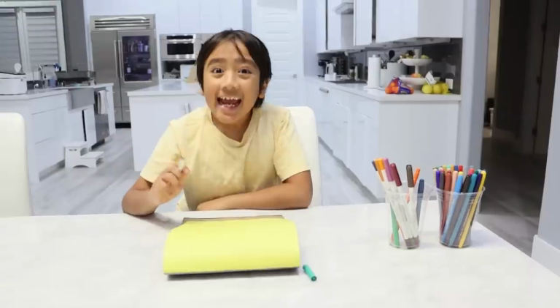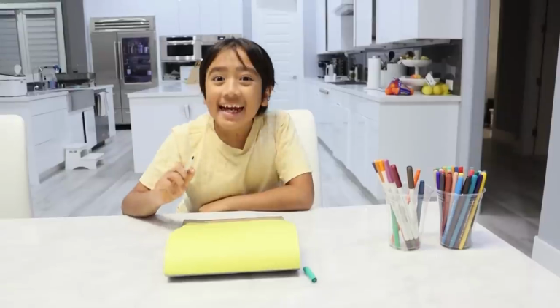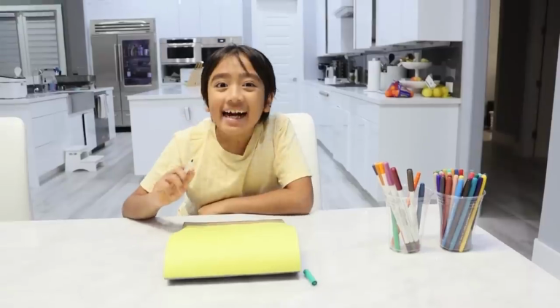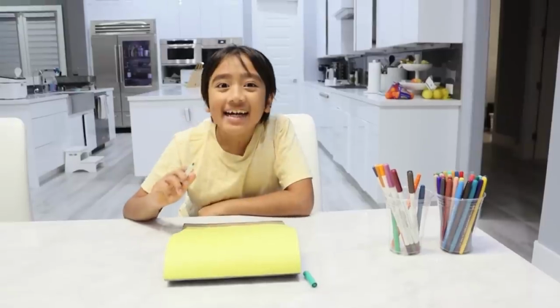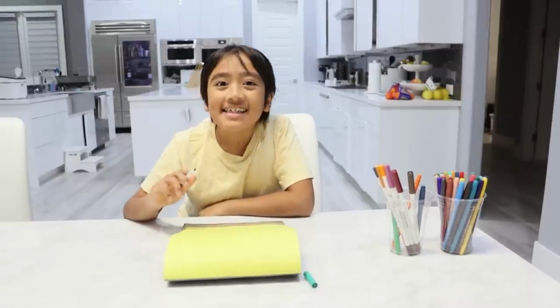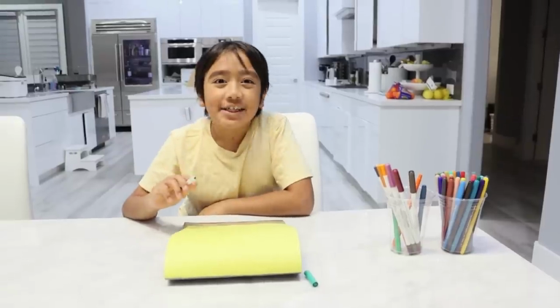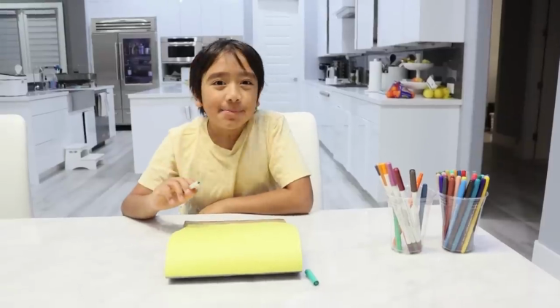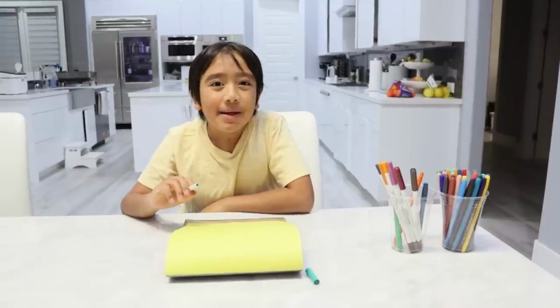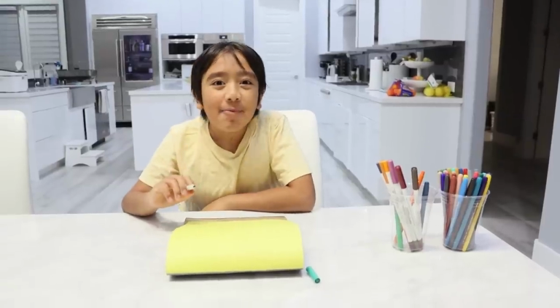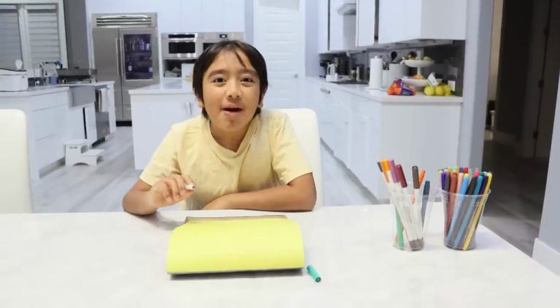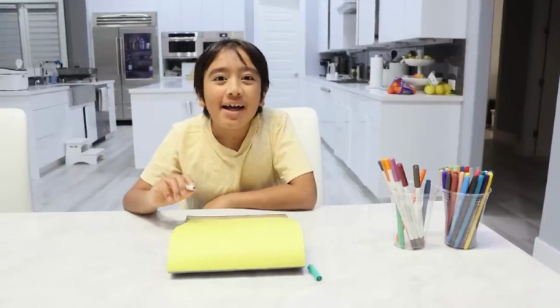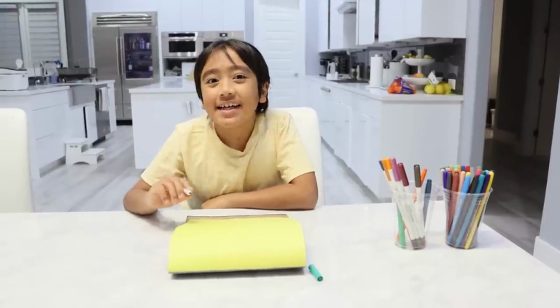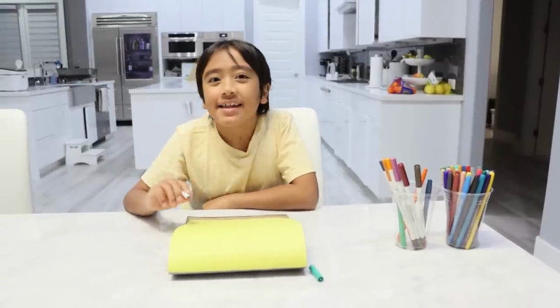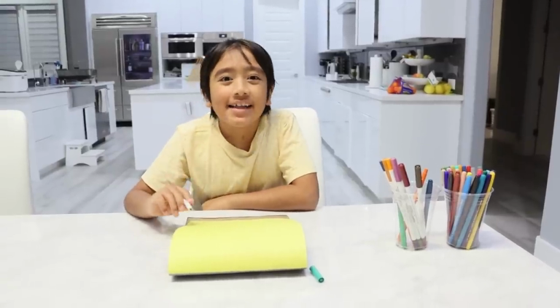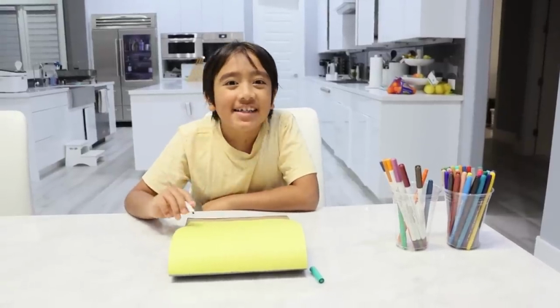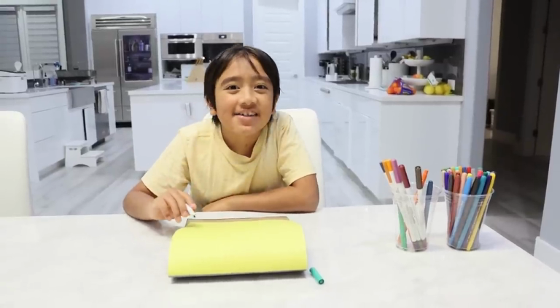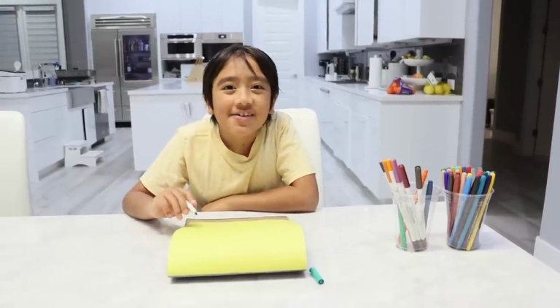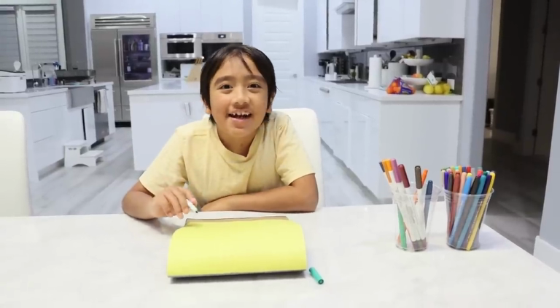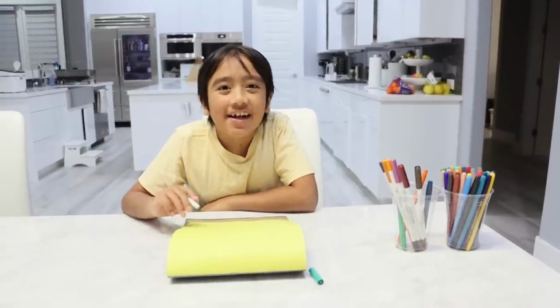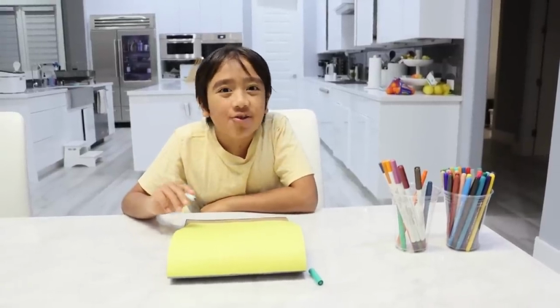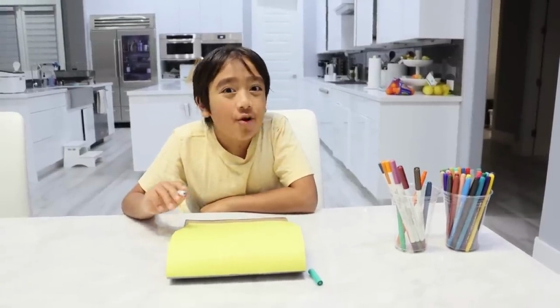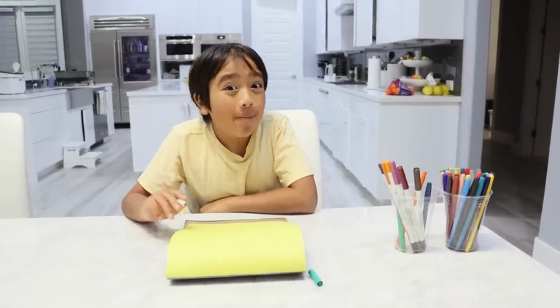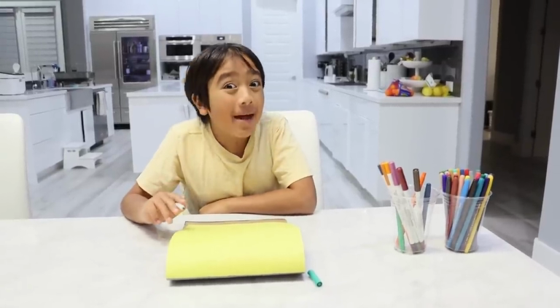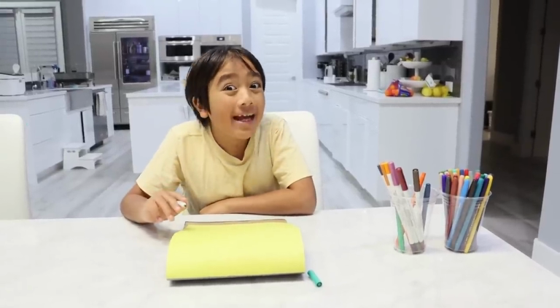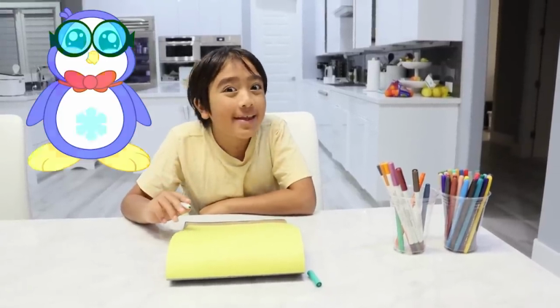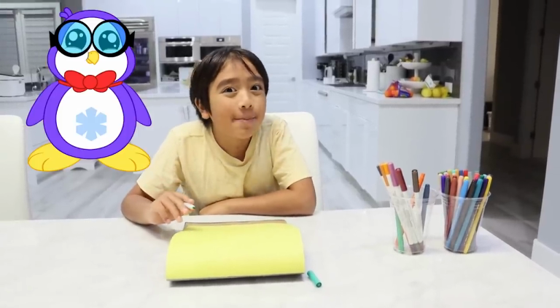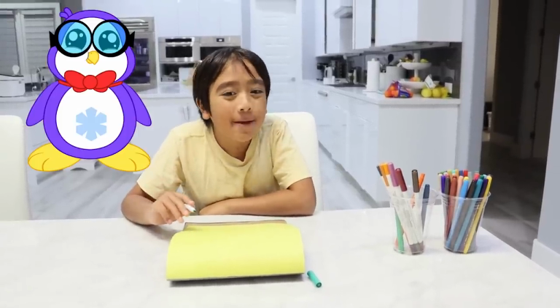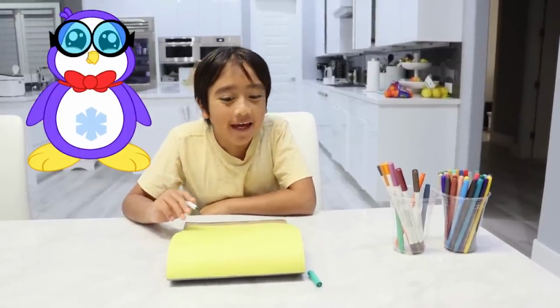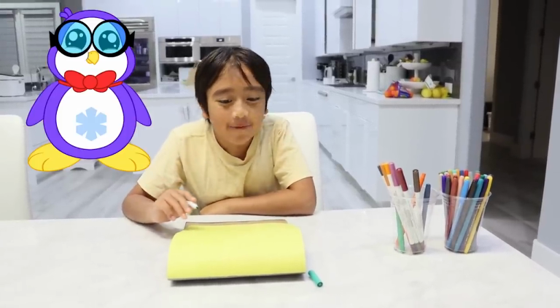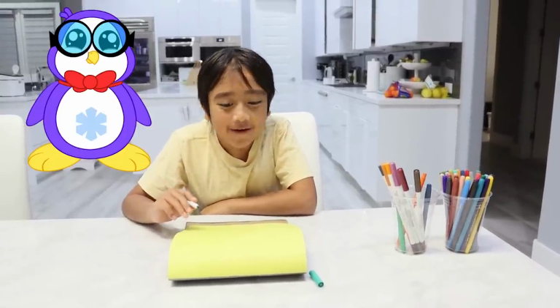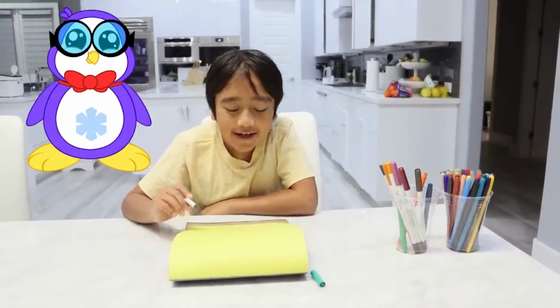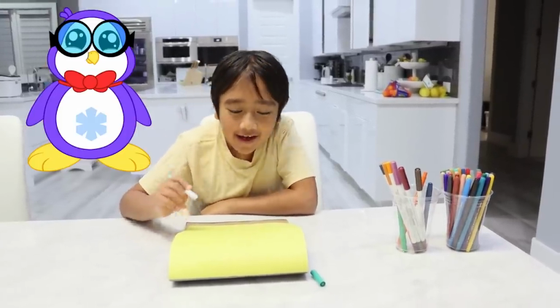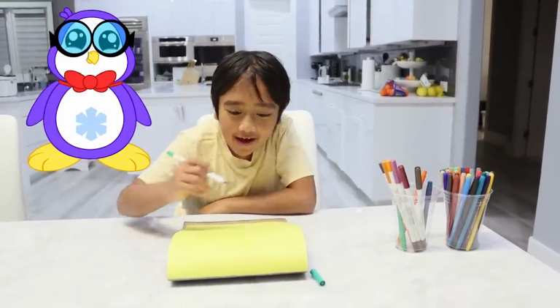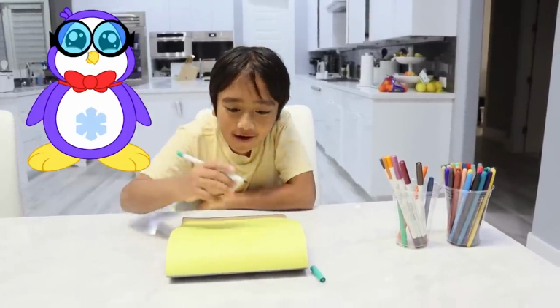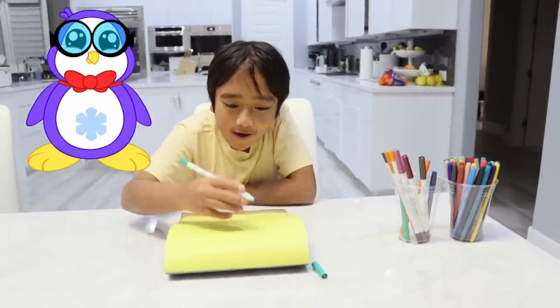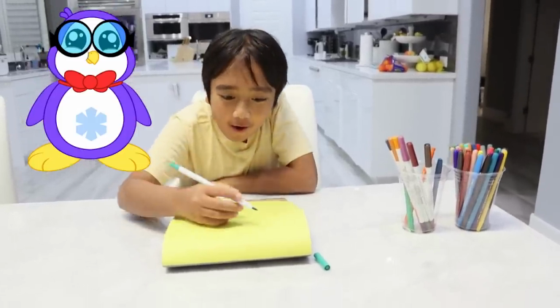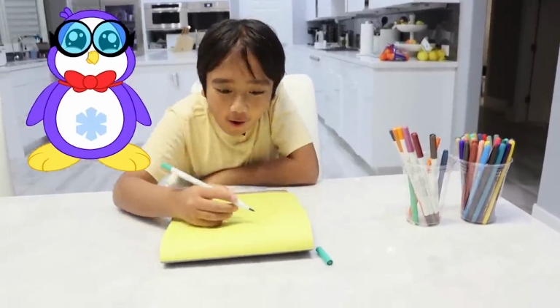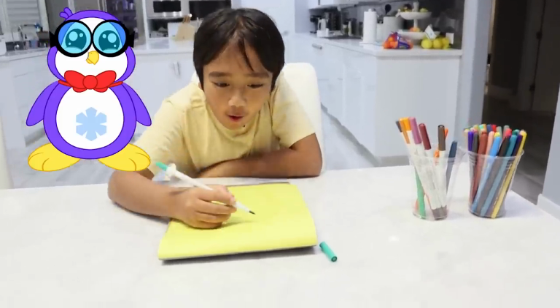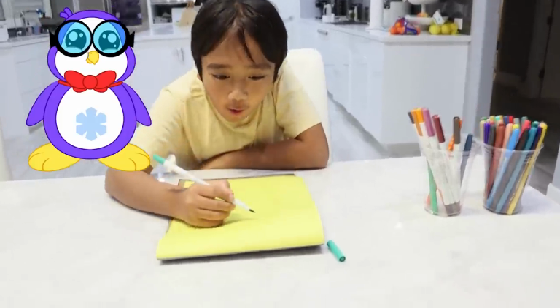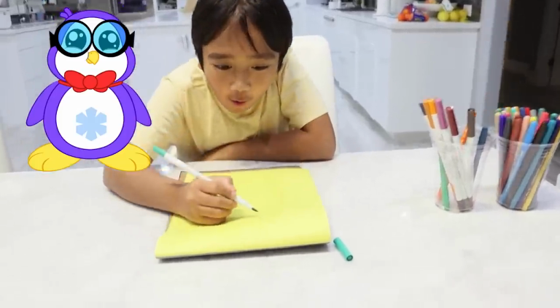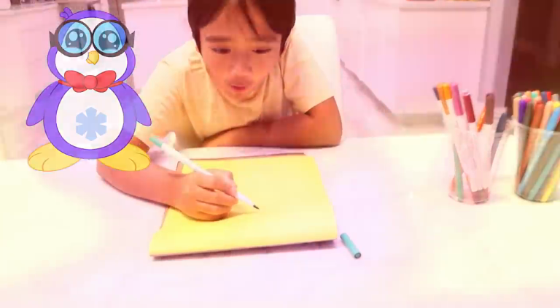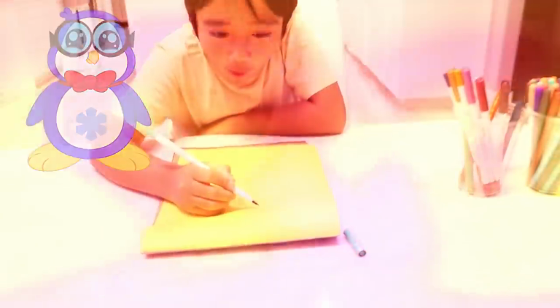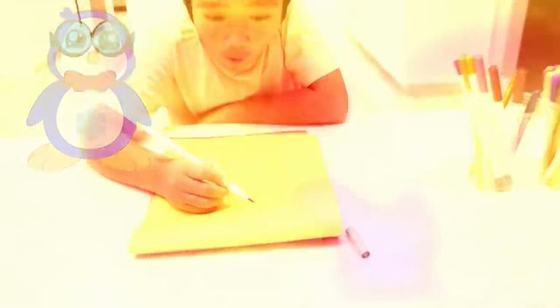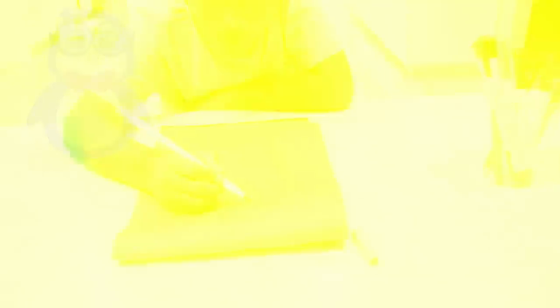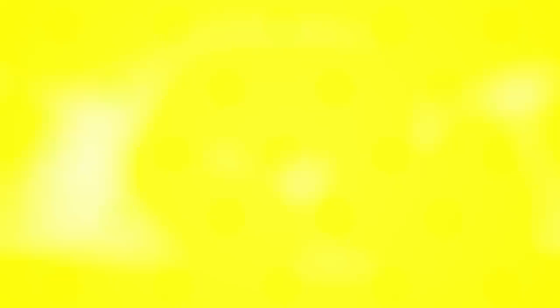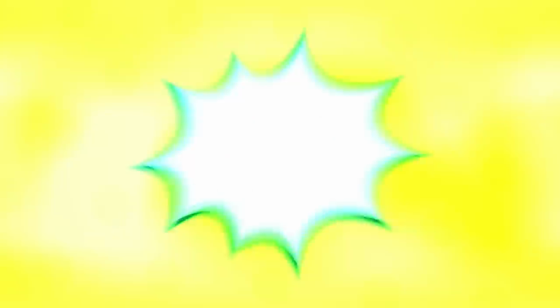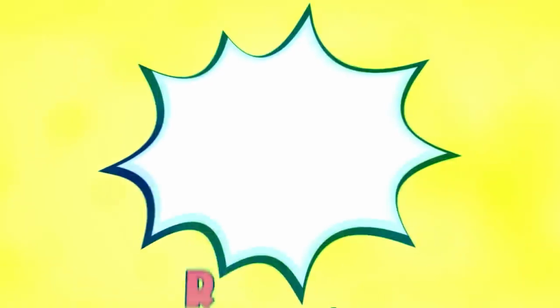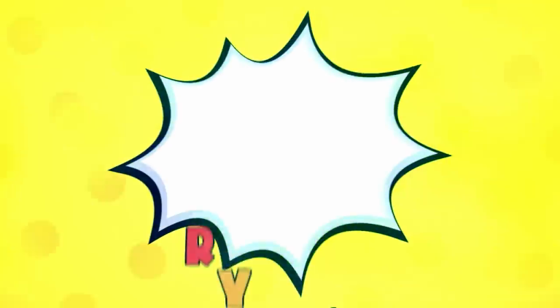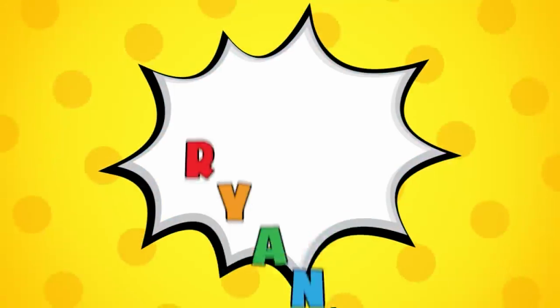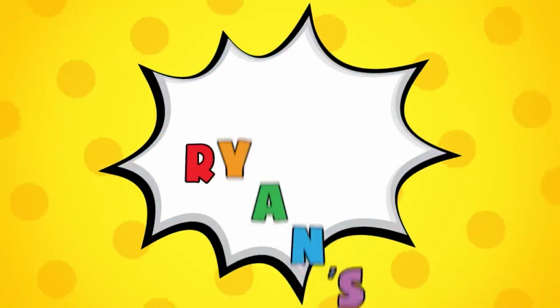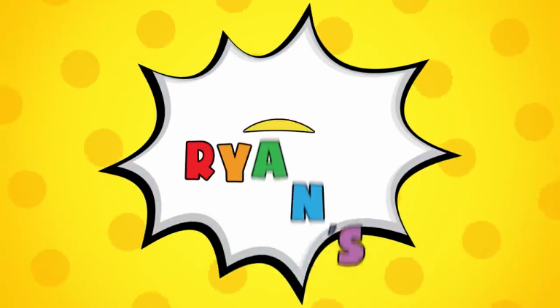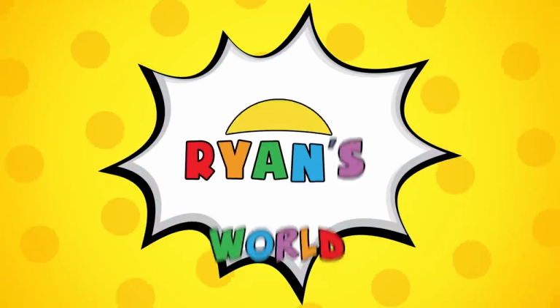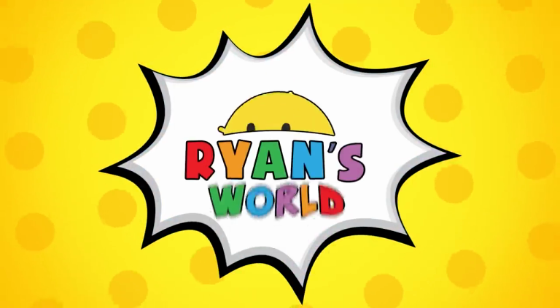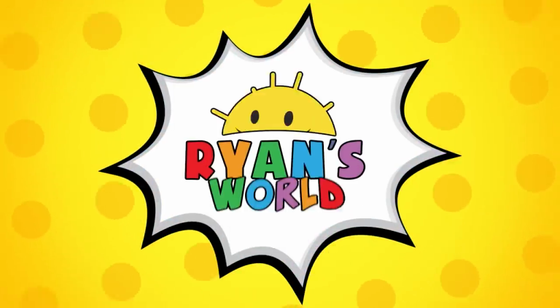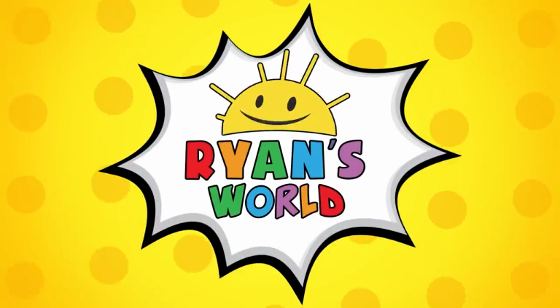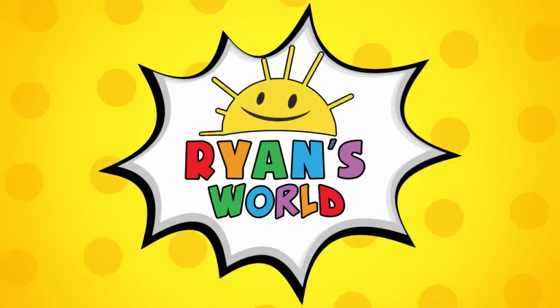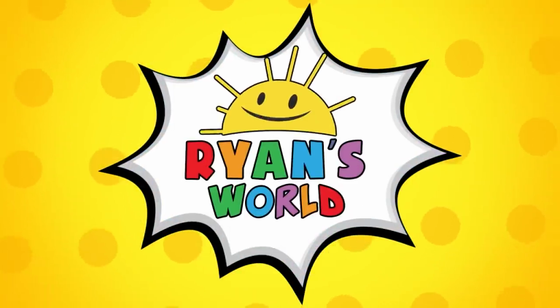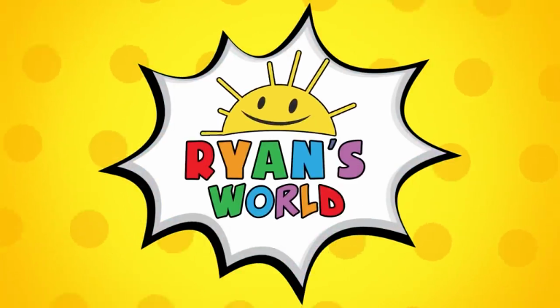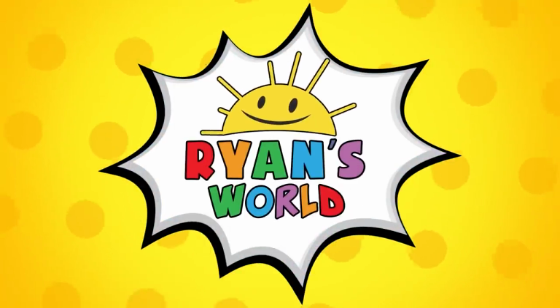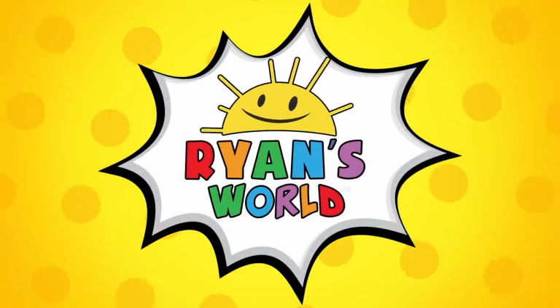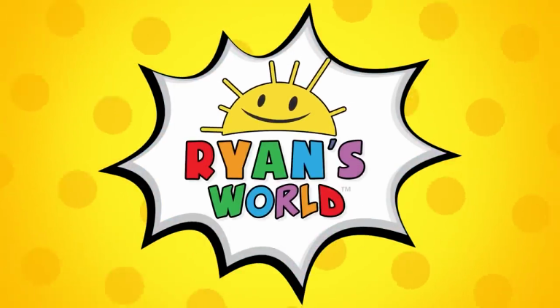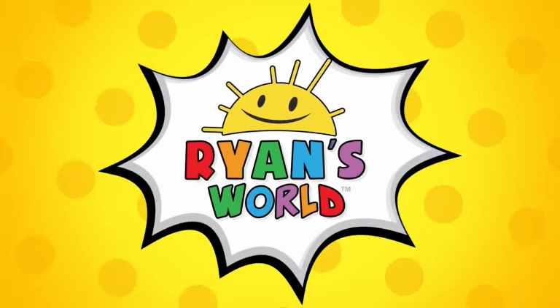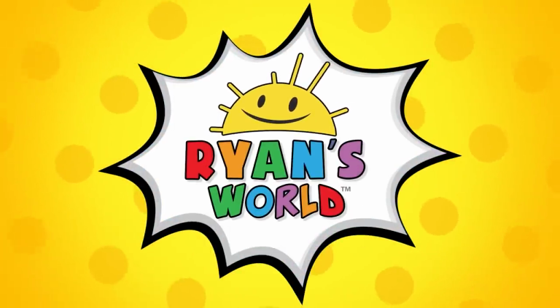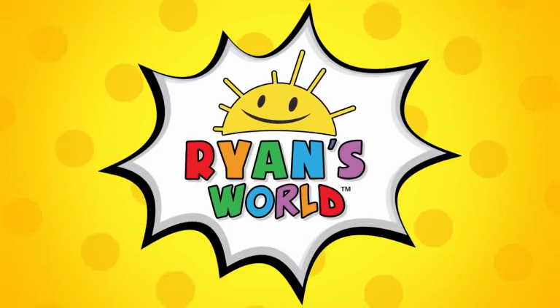Hey guys, it's me, Ryan. Let's learn how to draw Peck the Penguin. Welcome to Ryan's World!